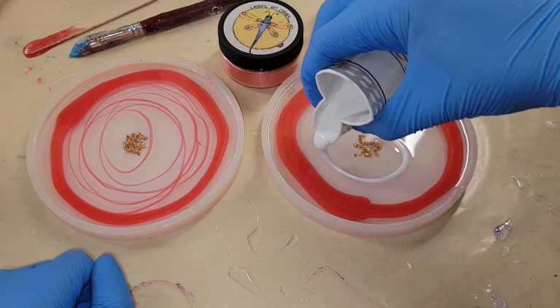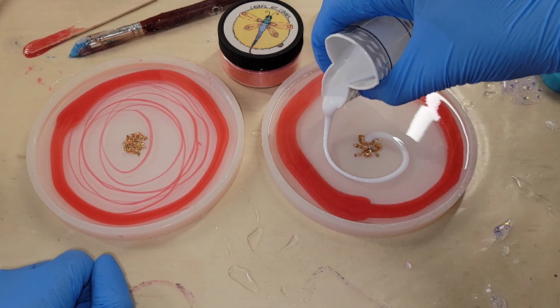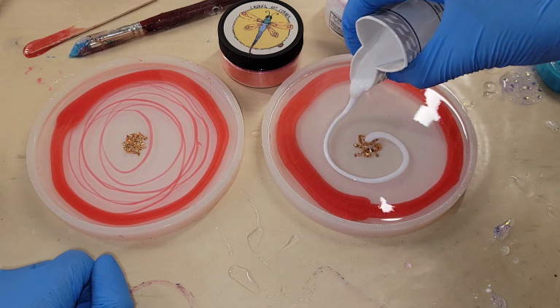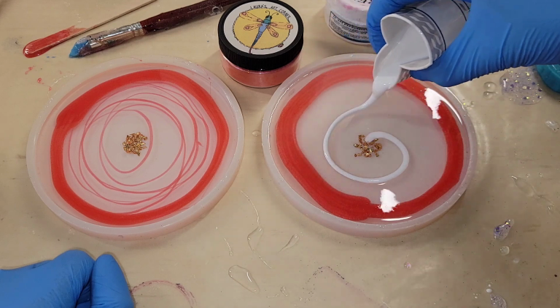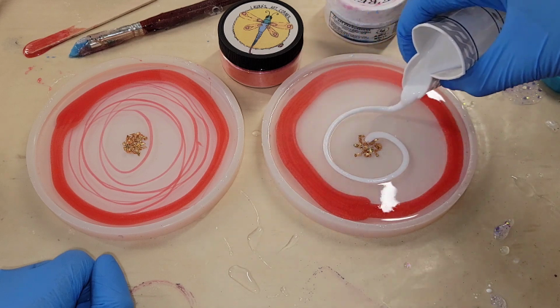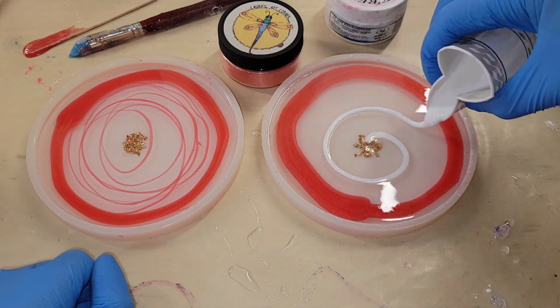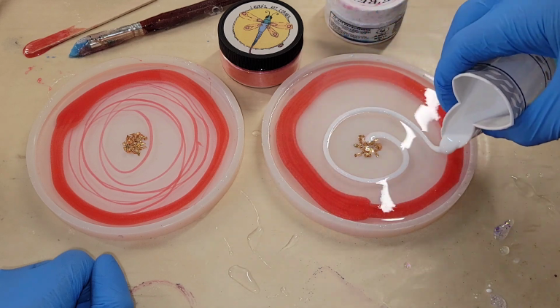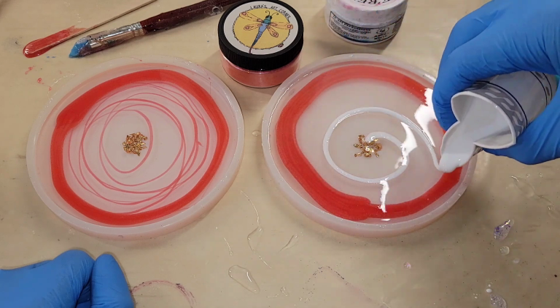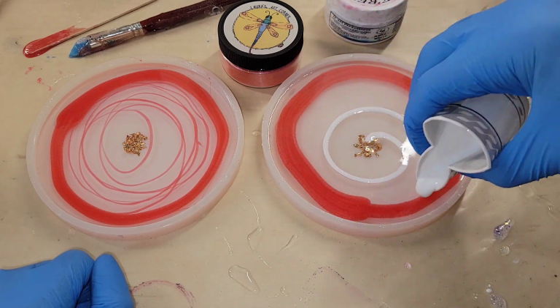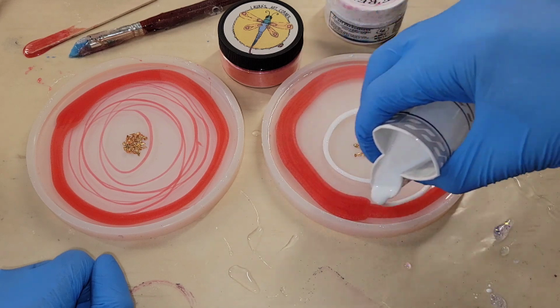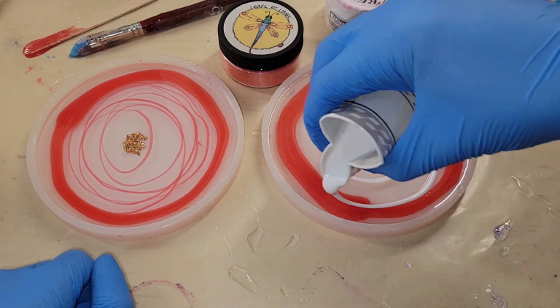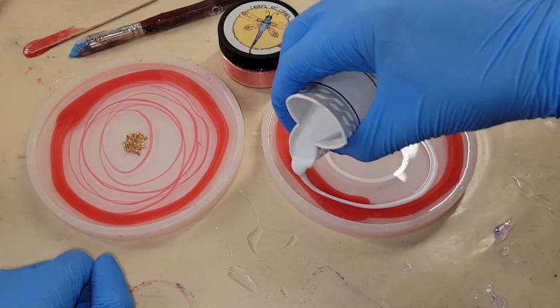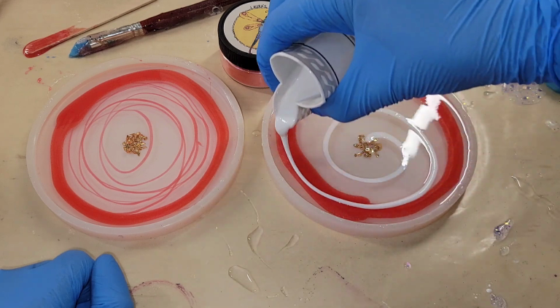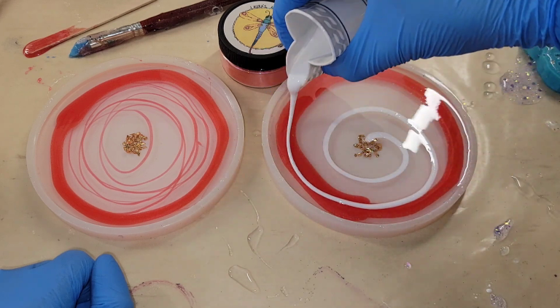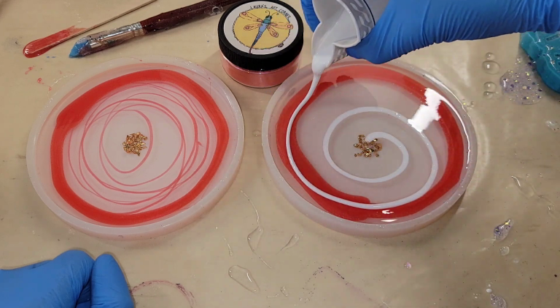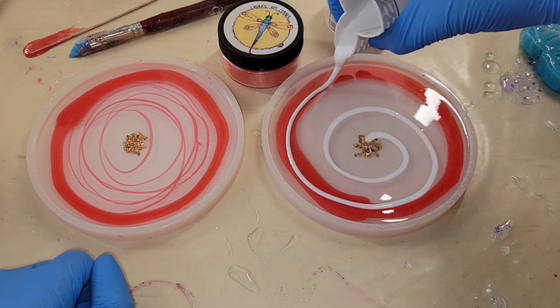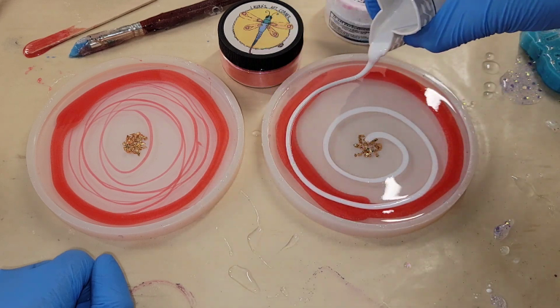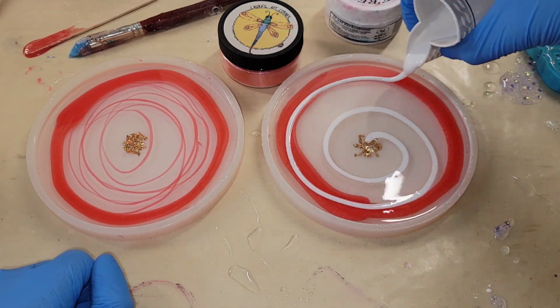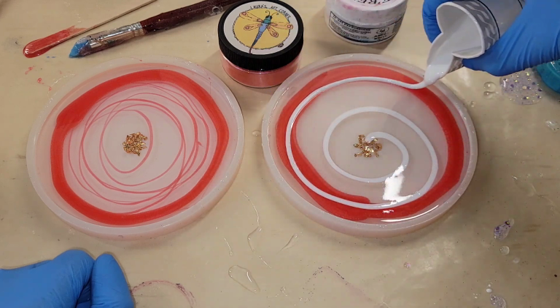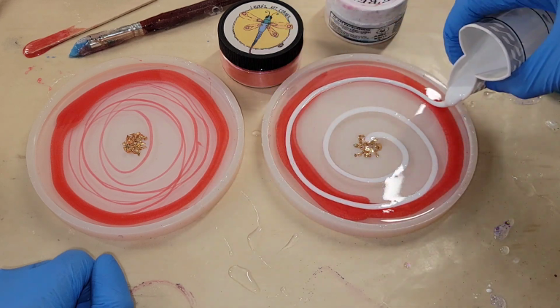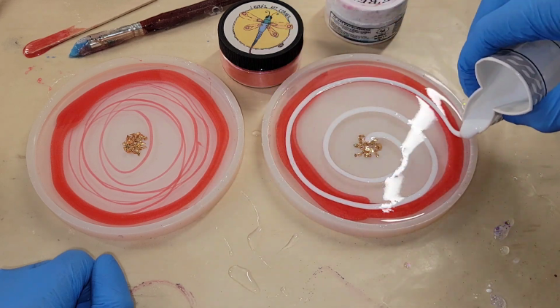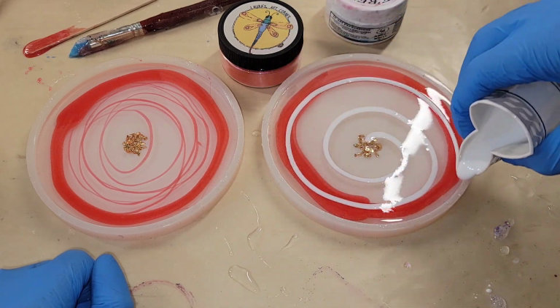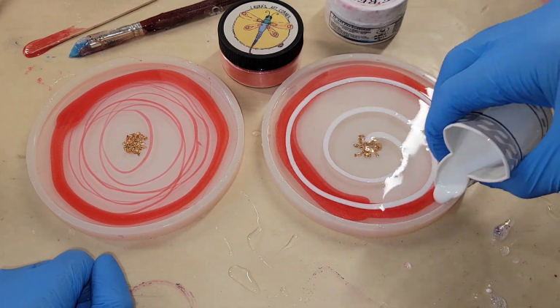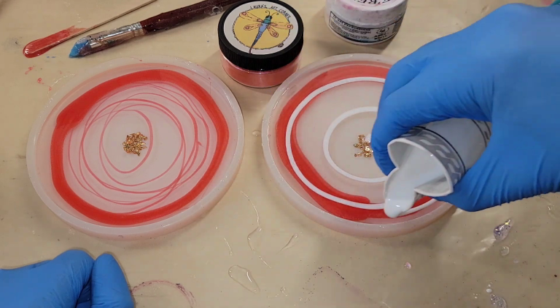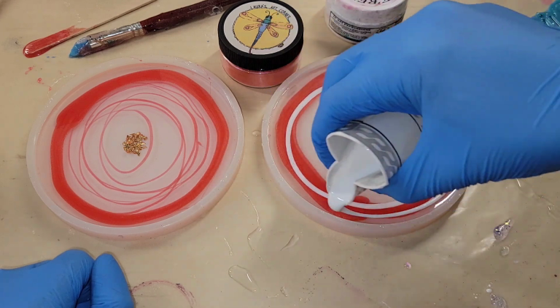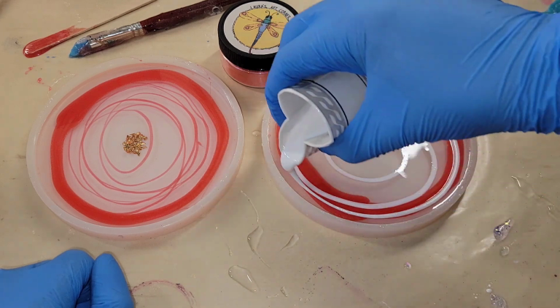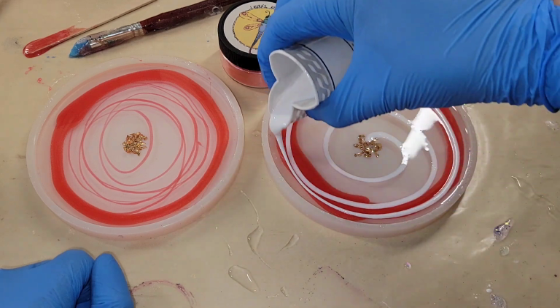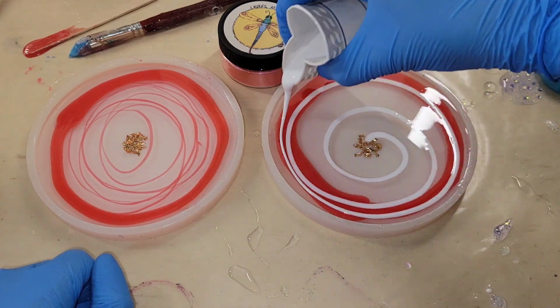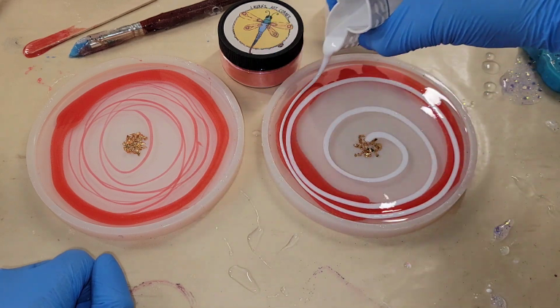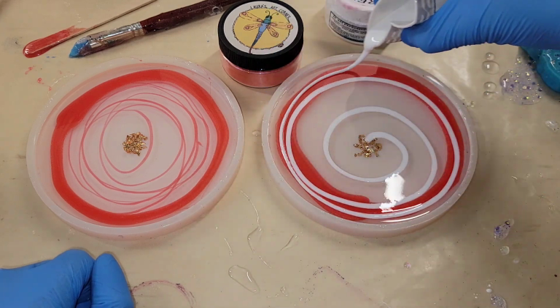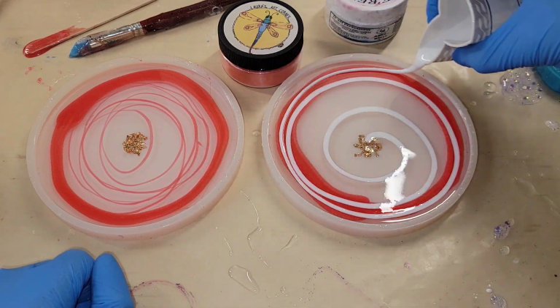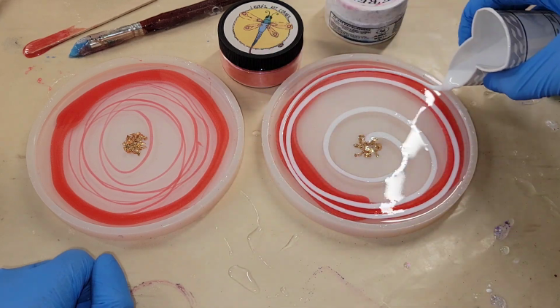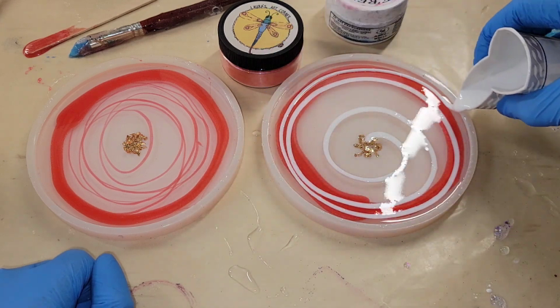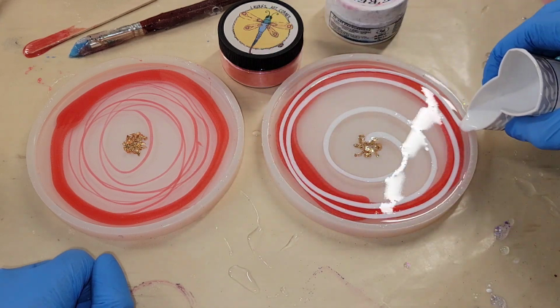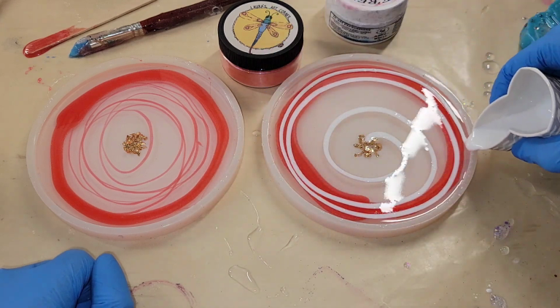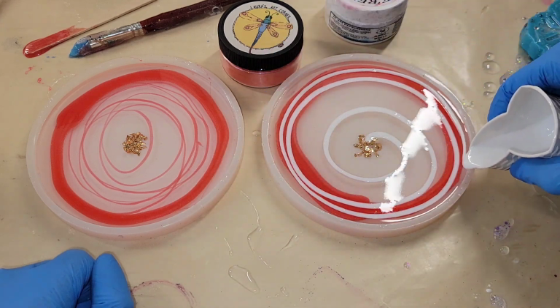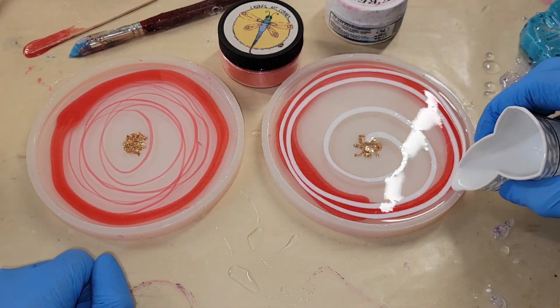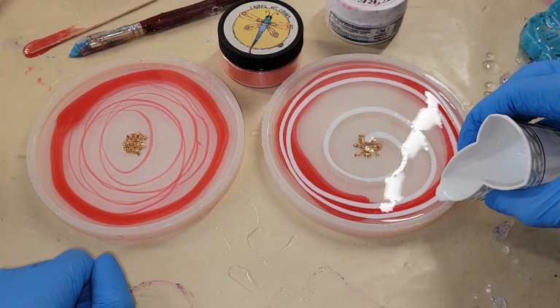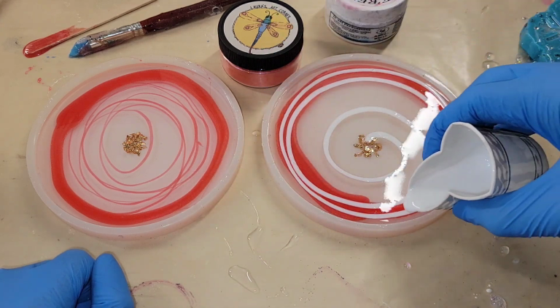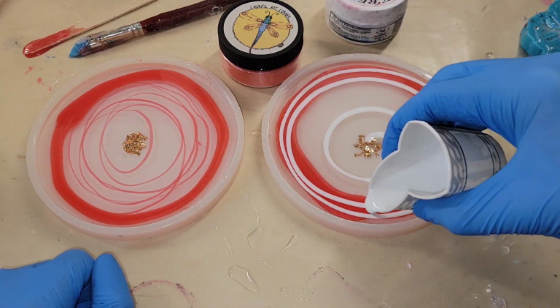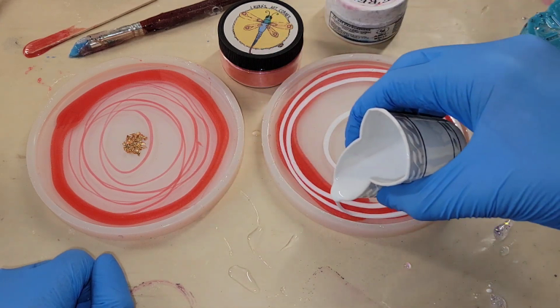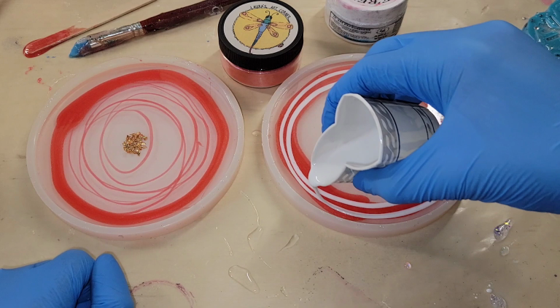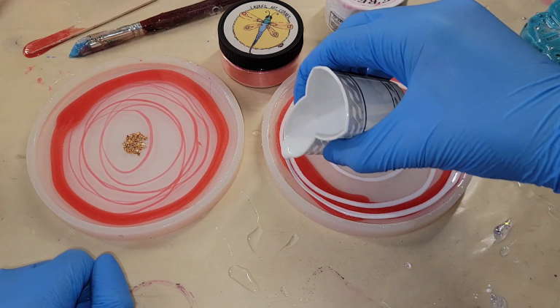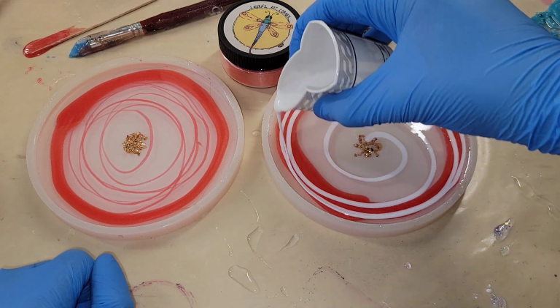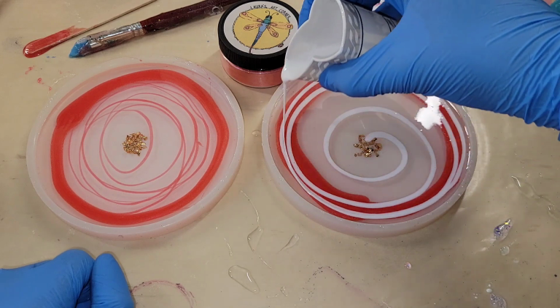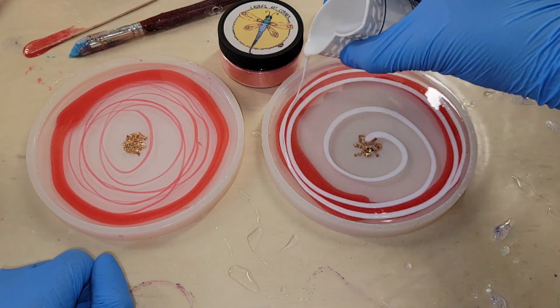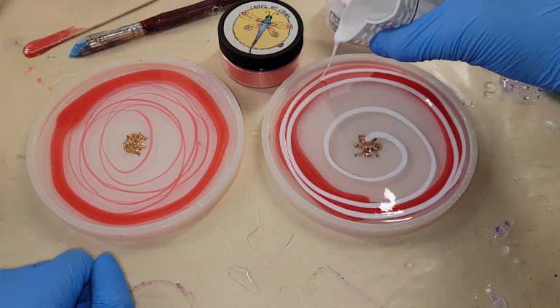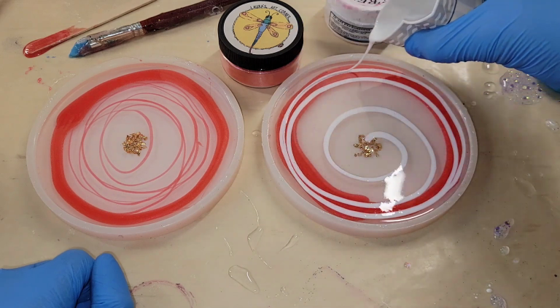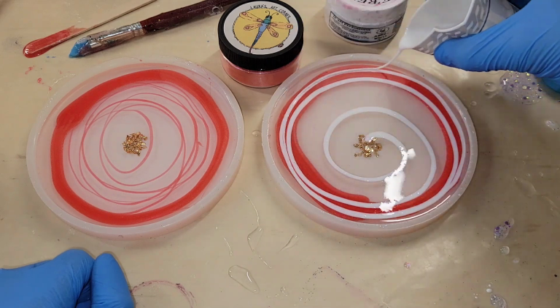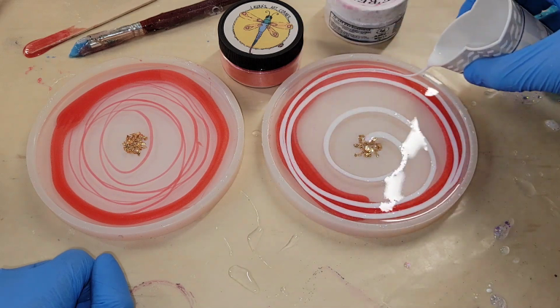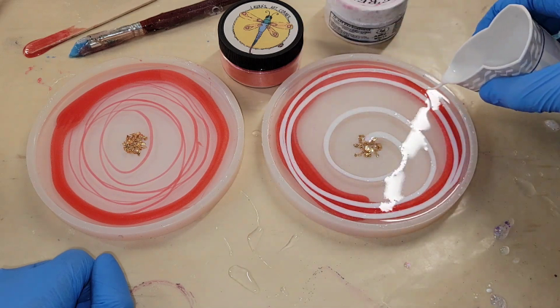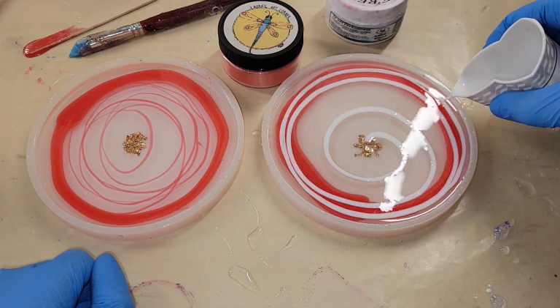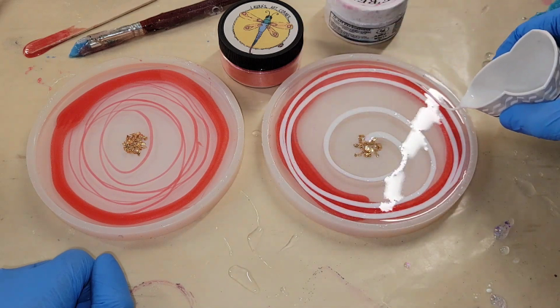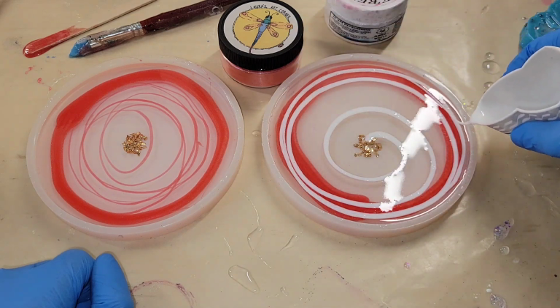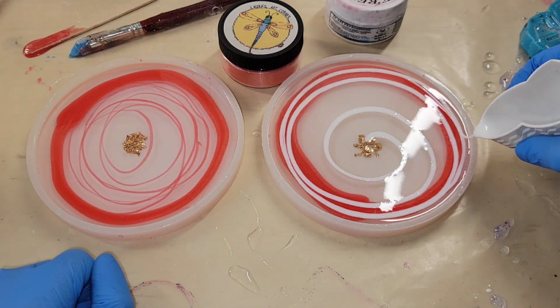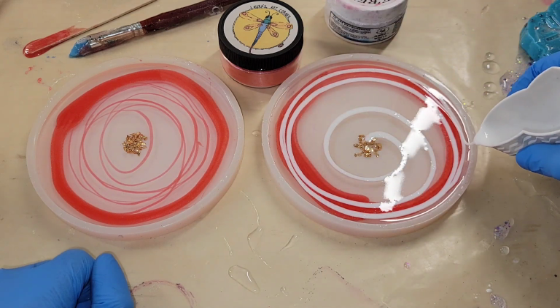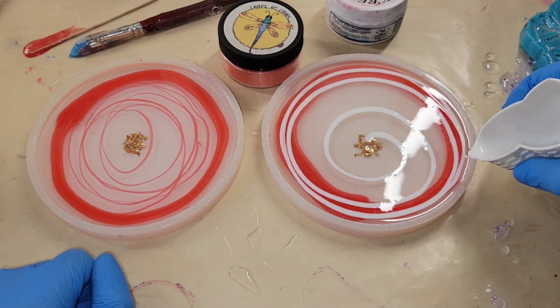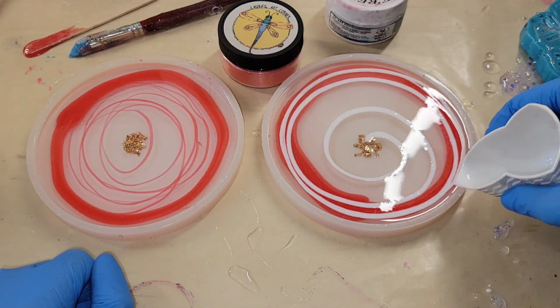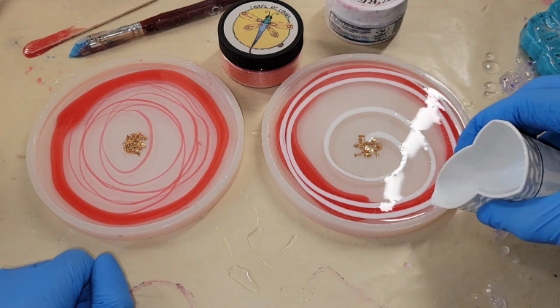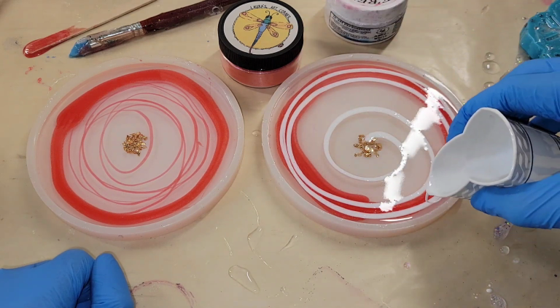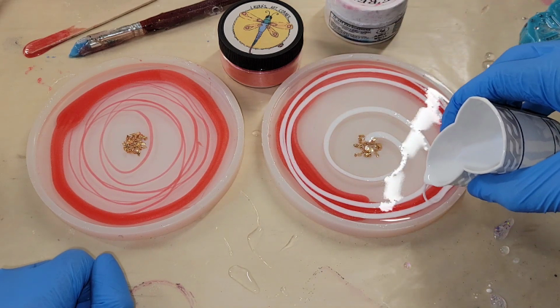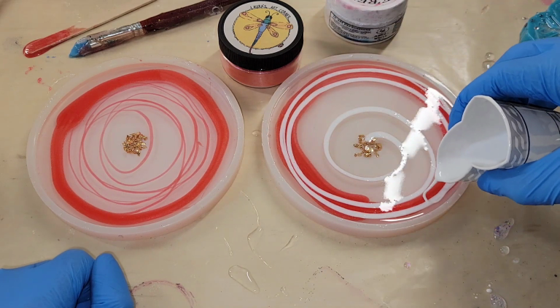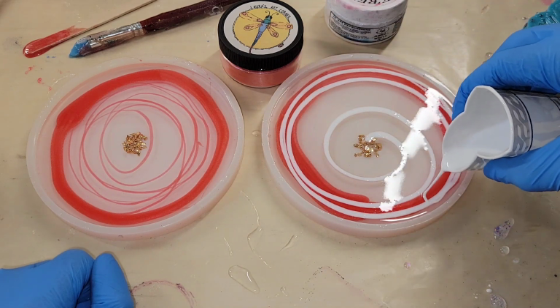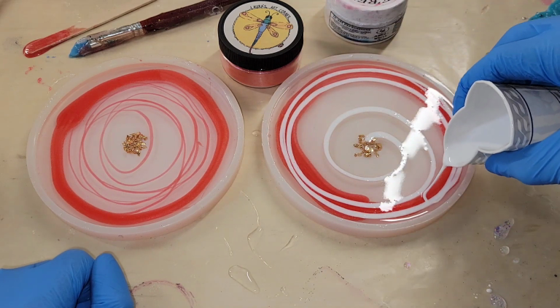Now we're going to go in with the Angel White Epoxy Paste and just do a little cinnamon roll swirl. Super simple and easy.